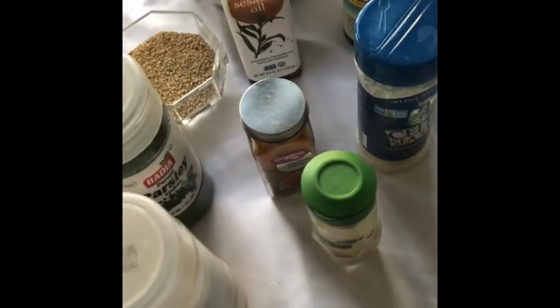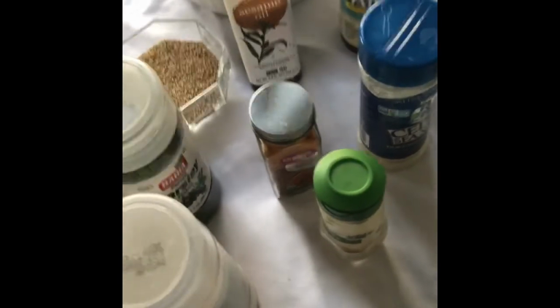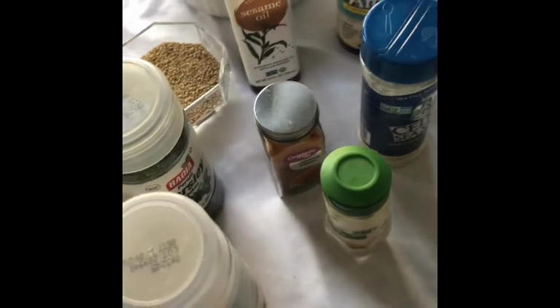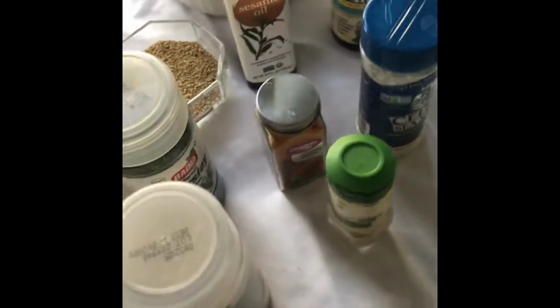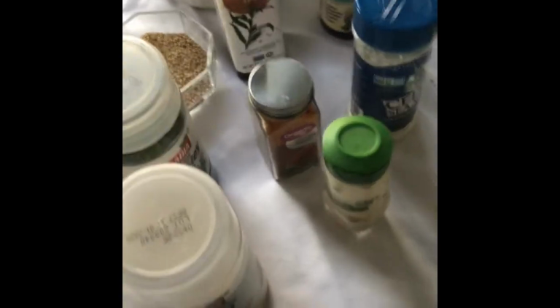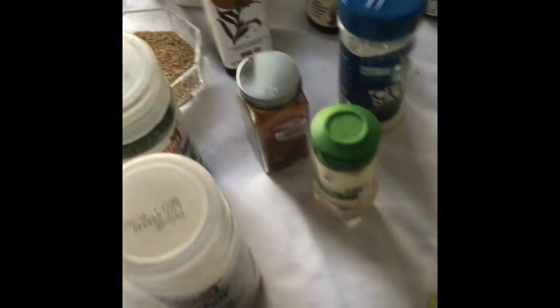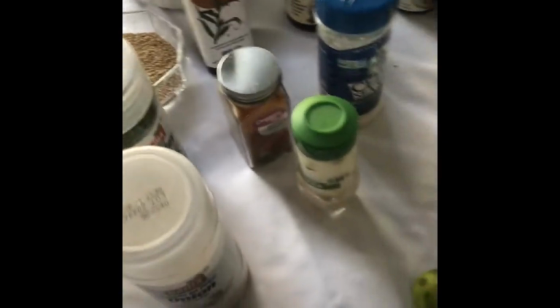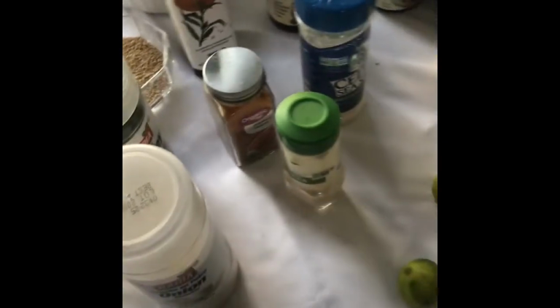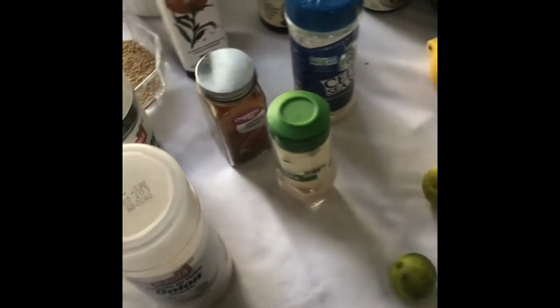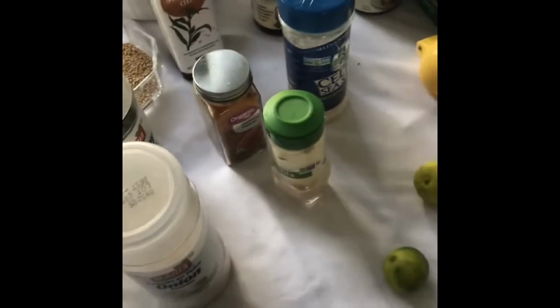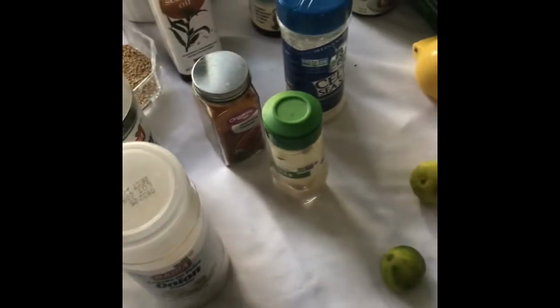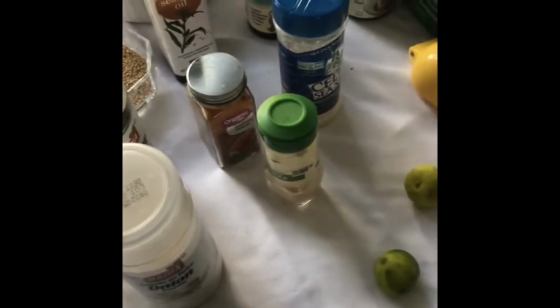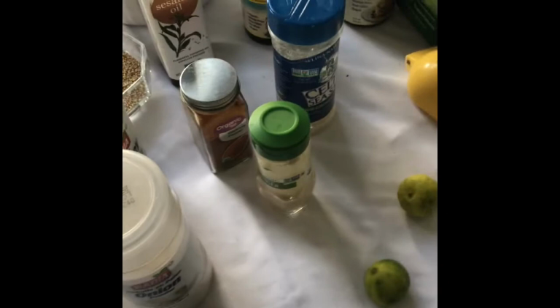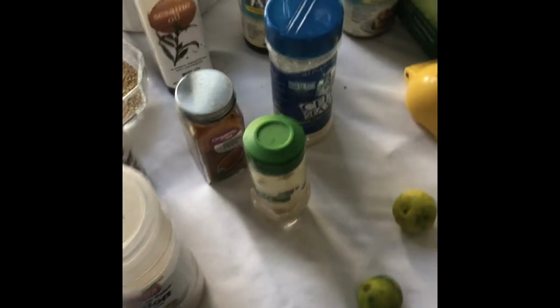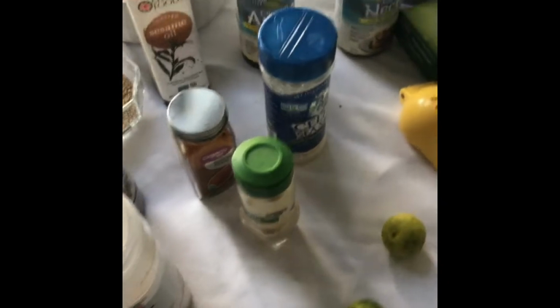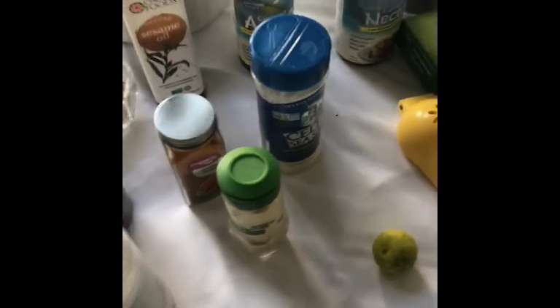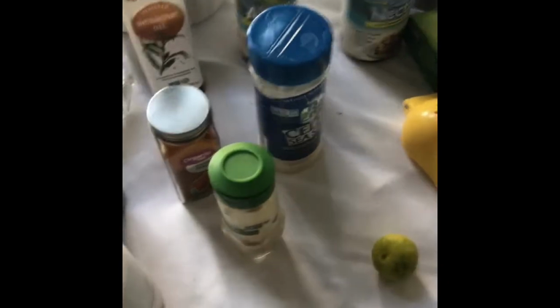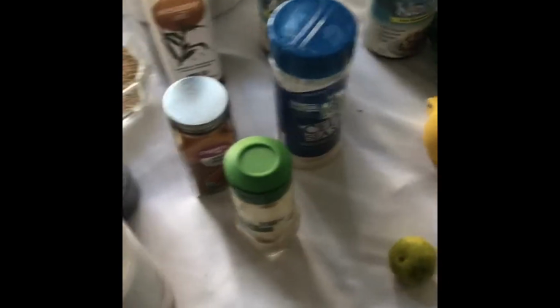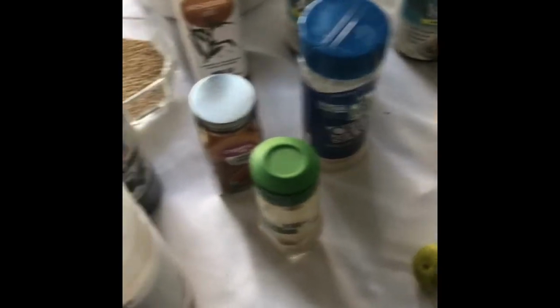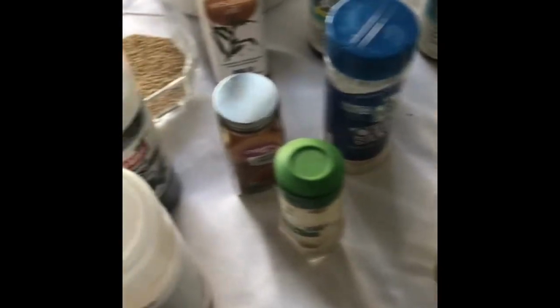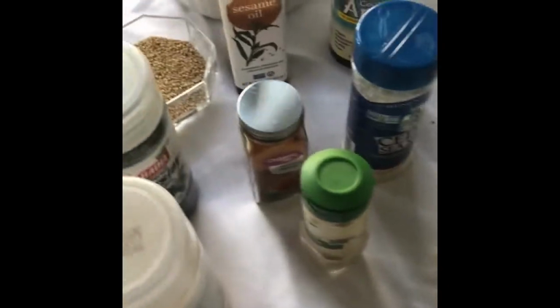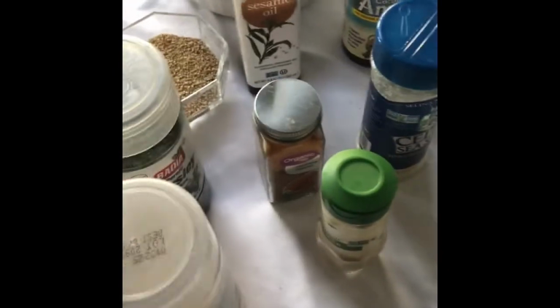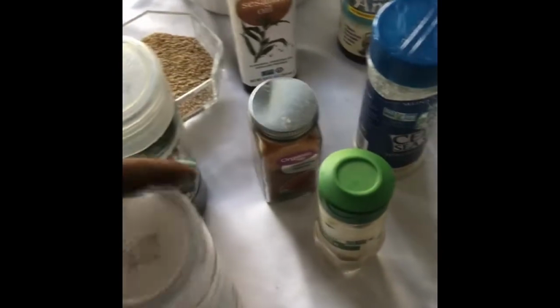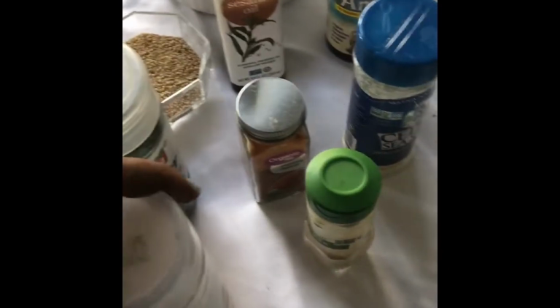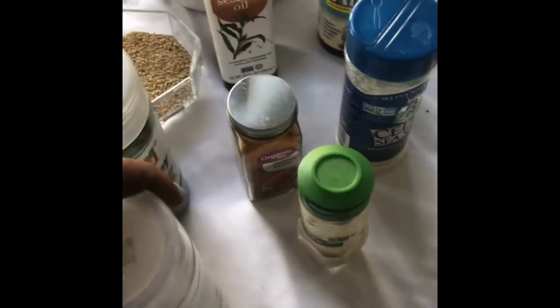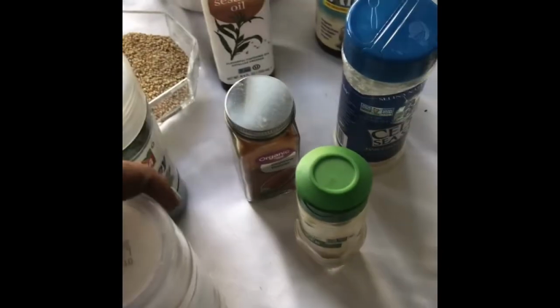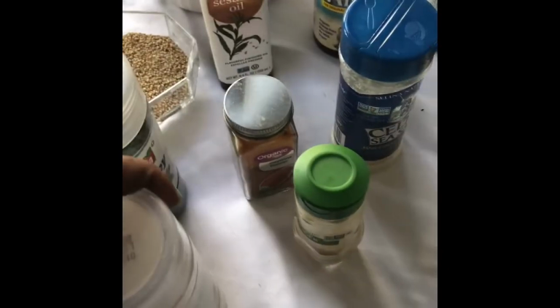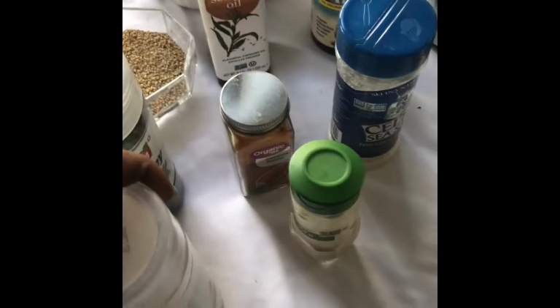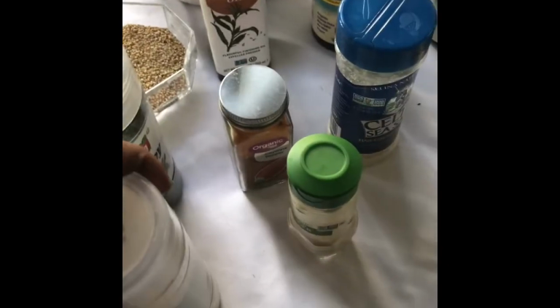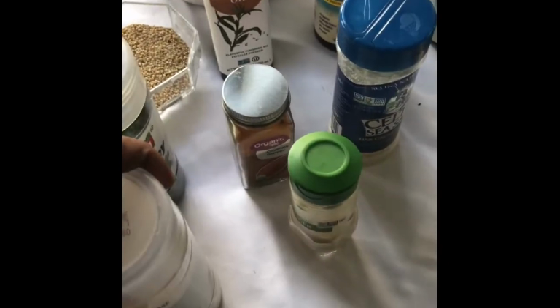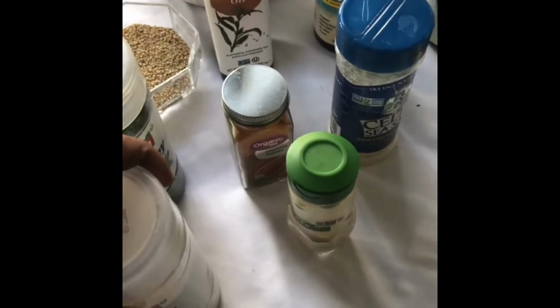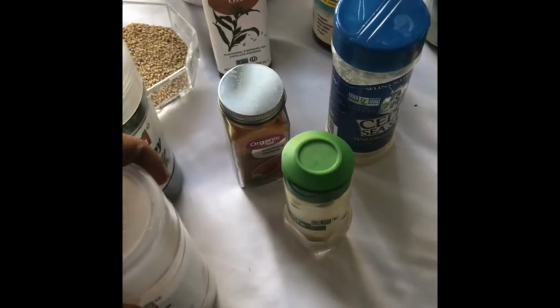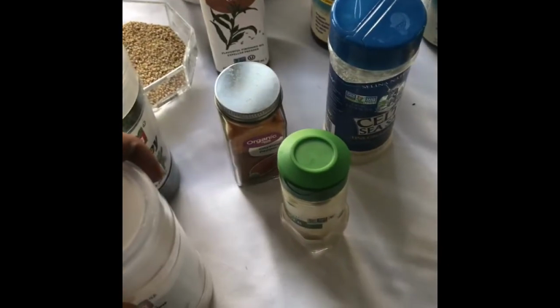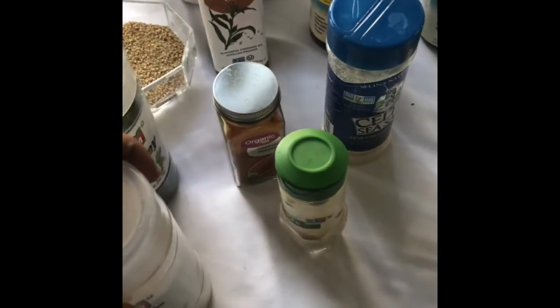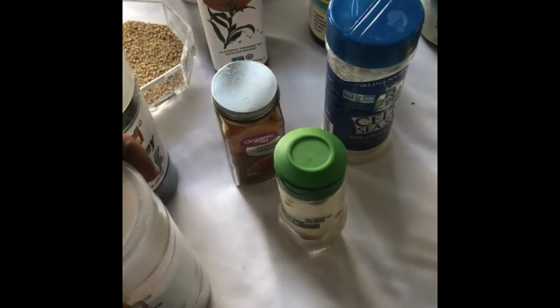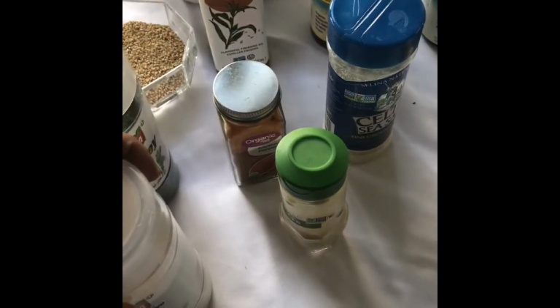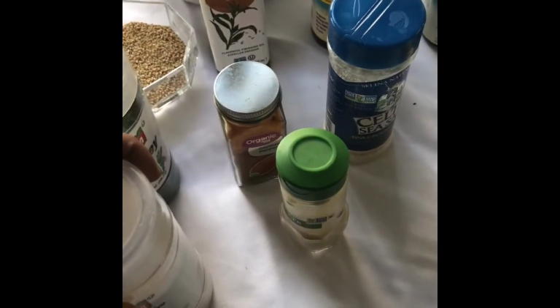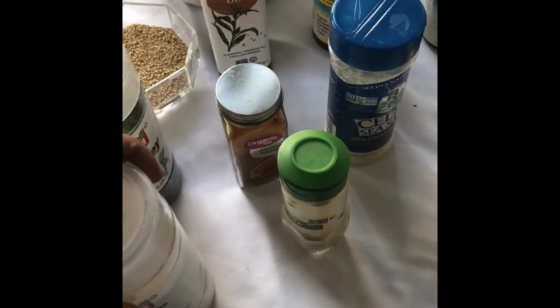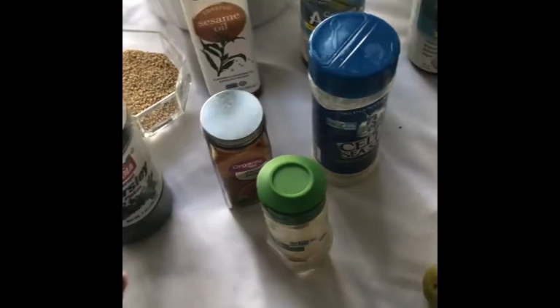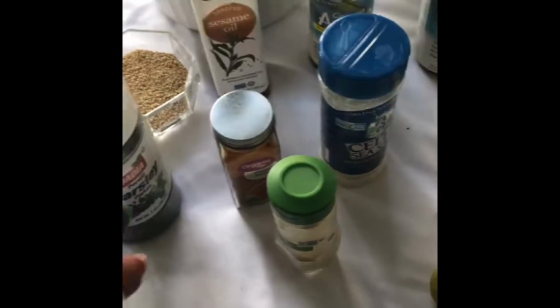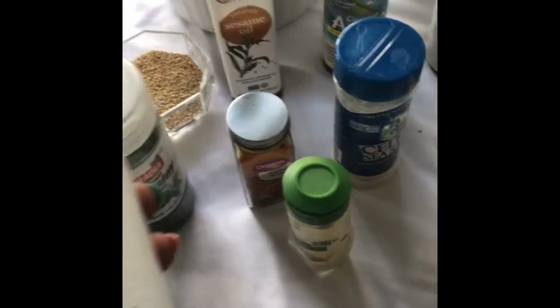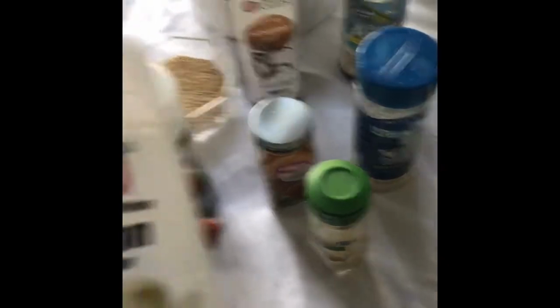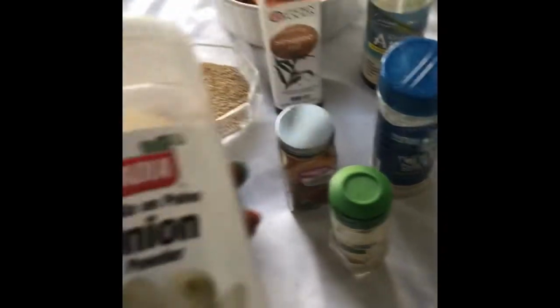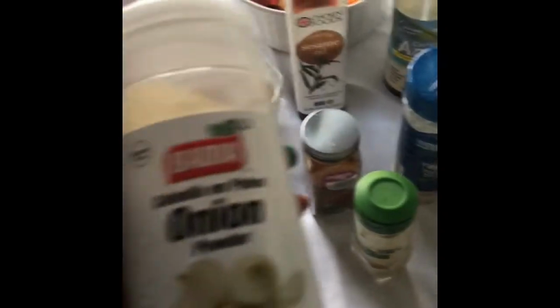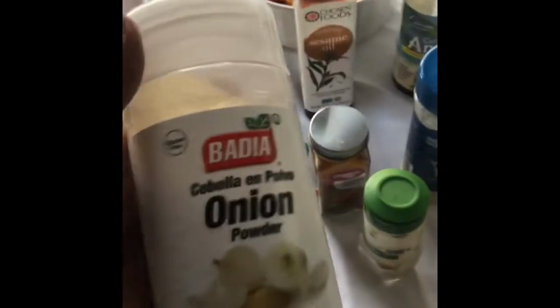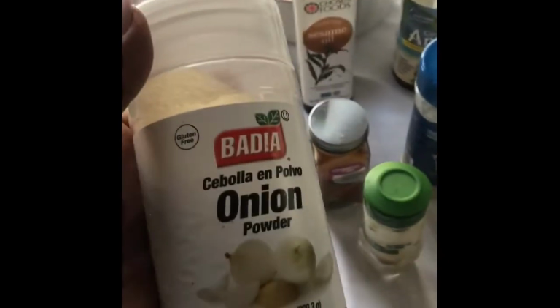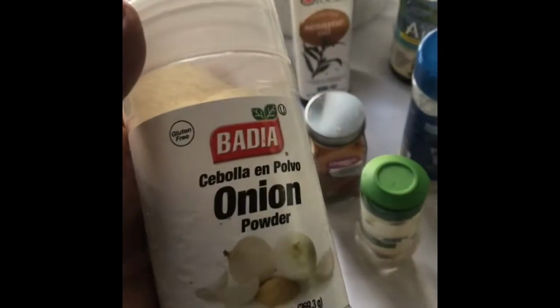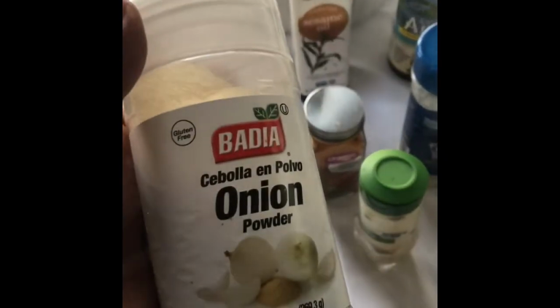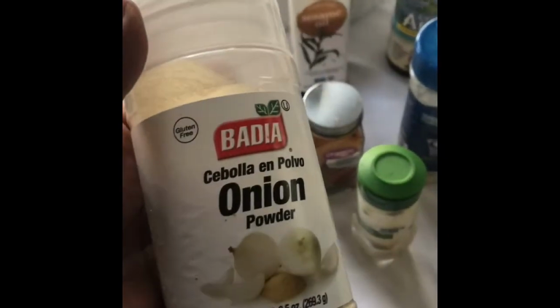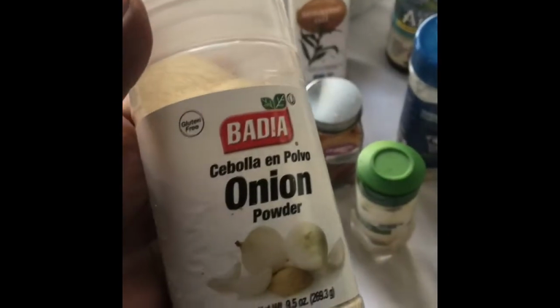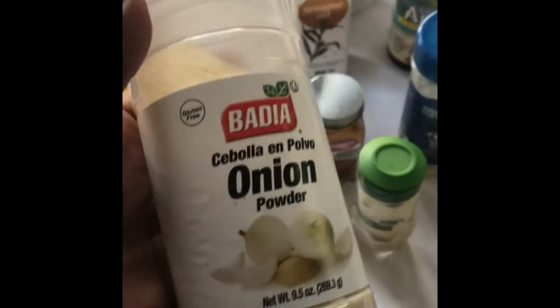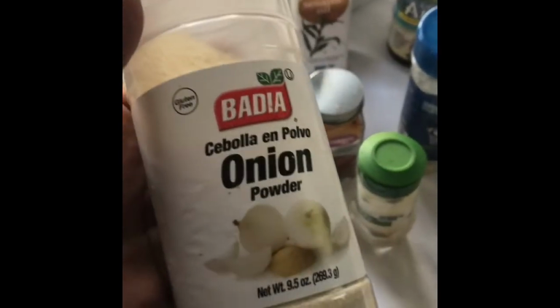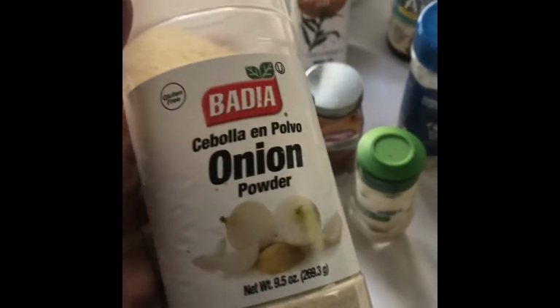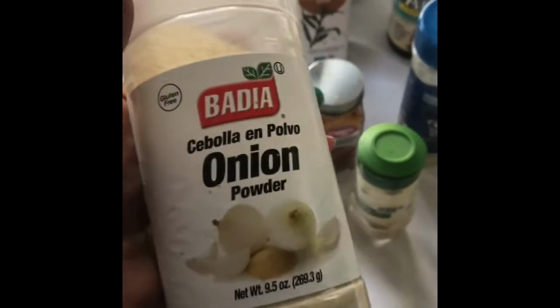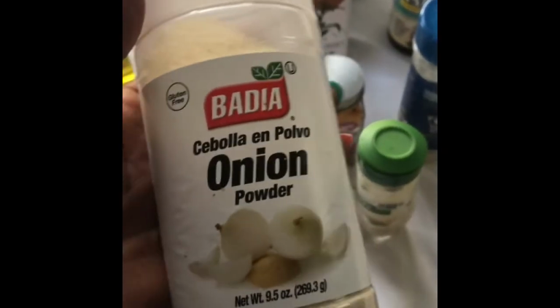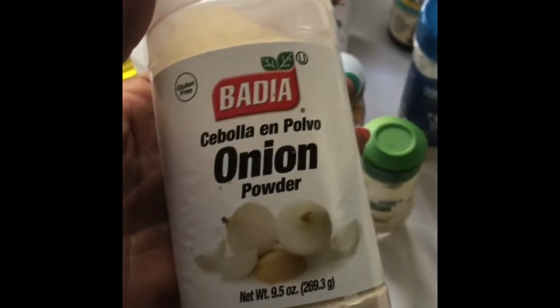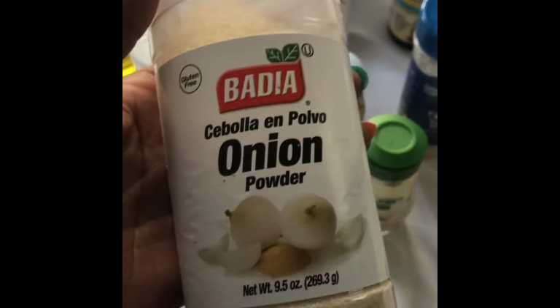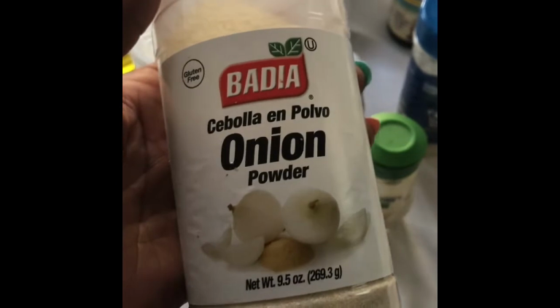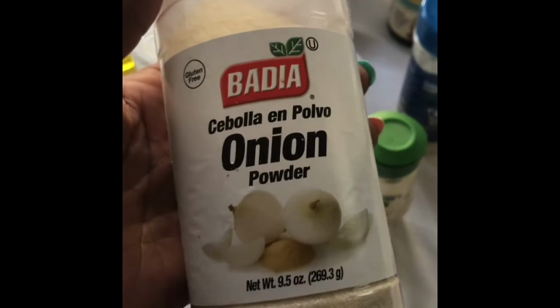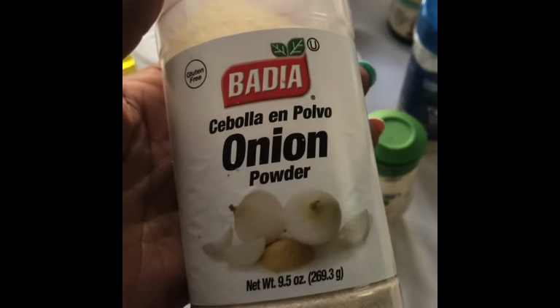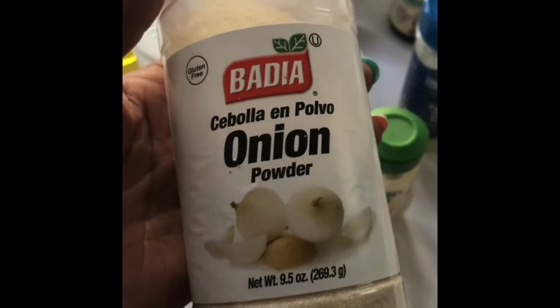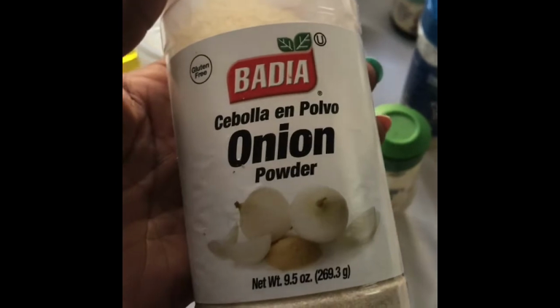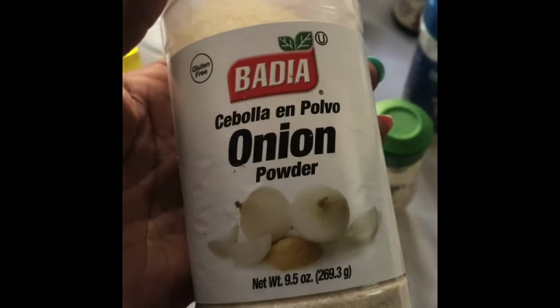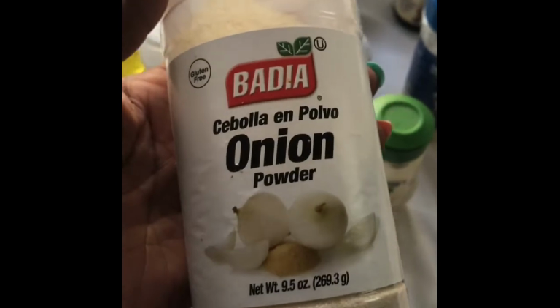These are the ingredients. I will leave the ingredients in the description box. Get a pen and paper and write these ingredients down.